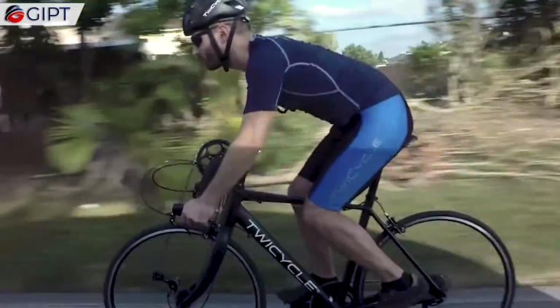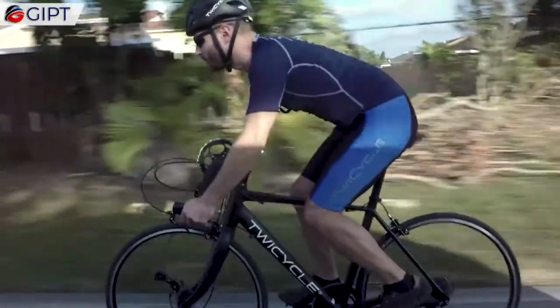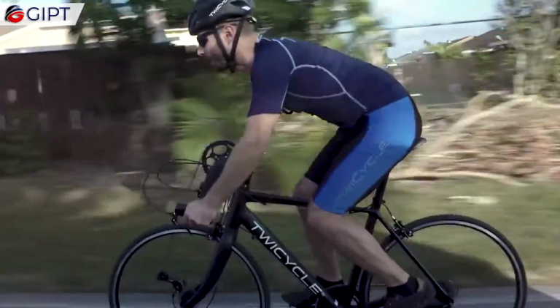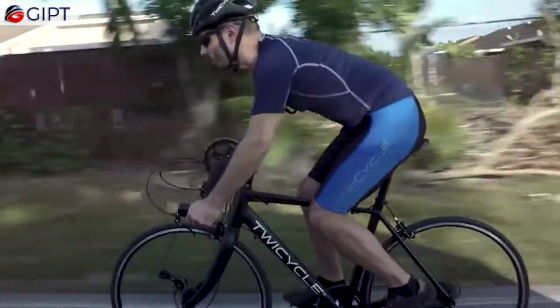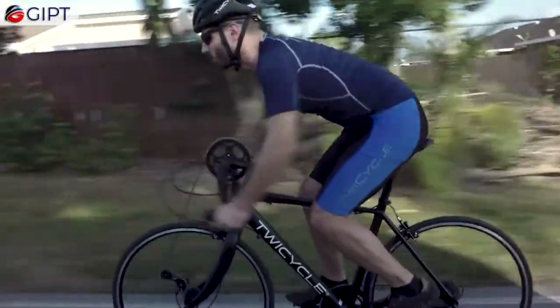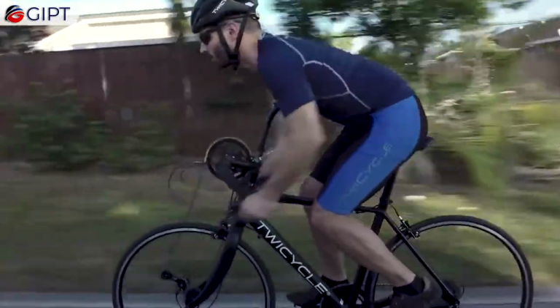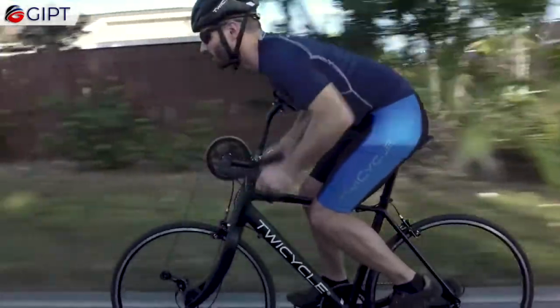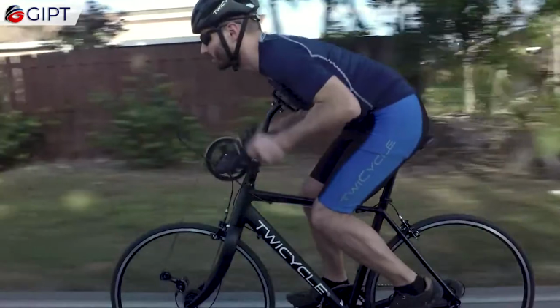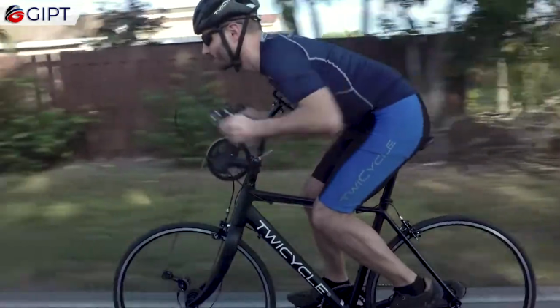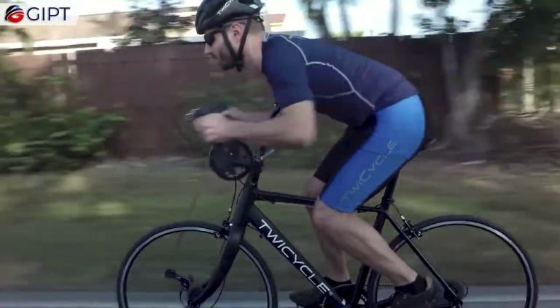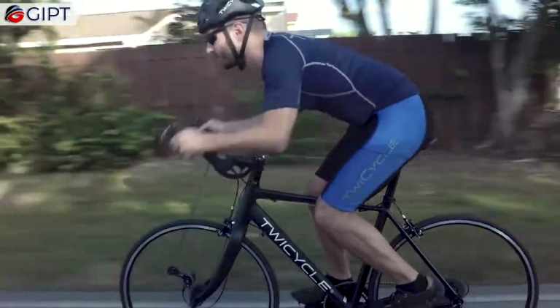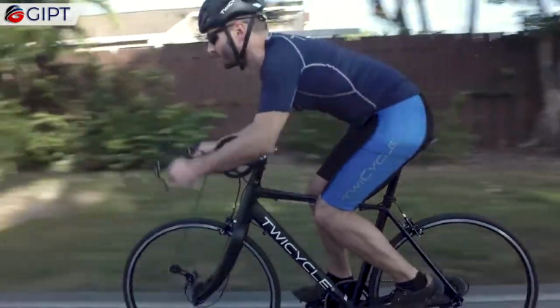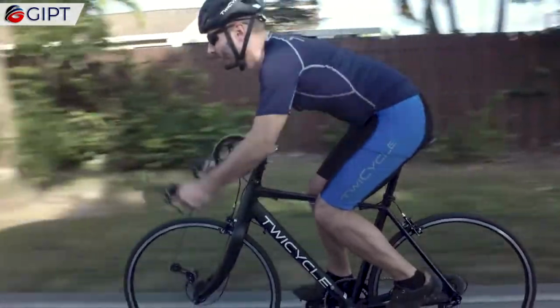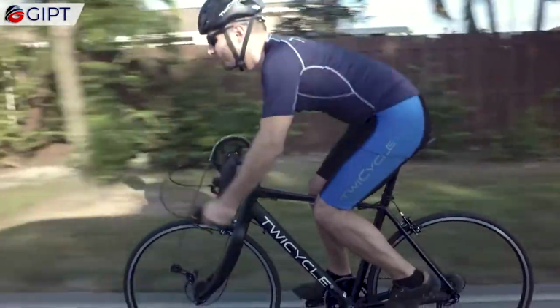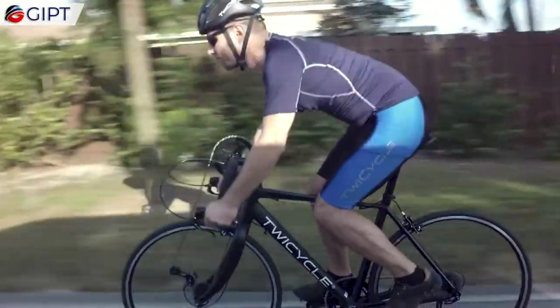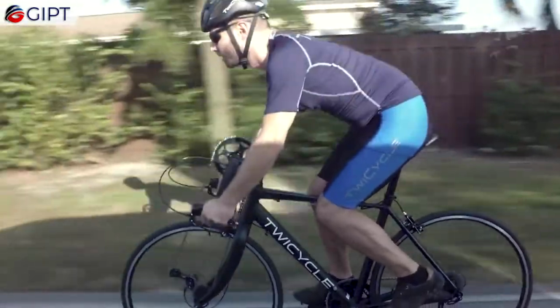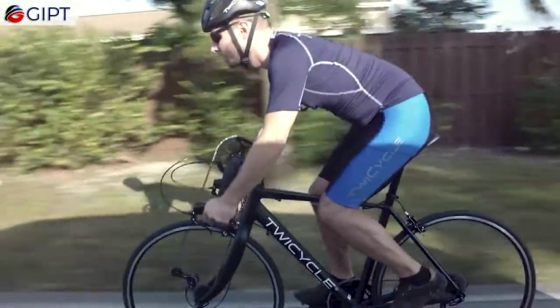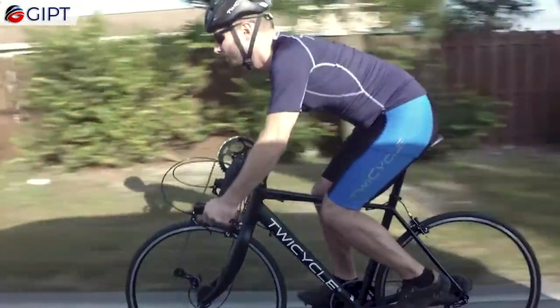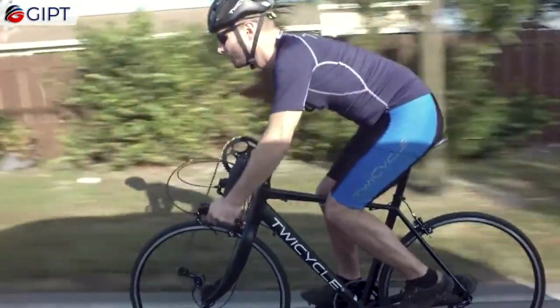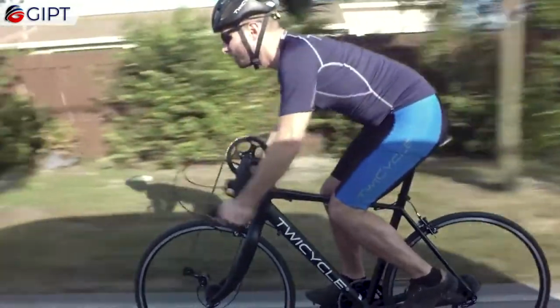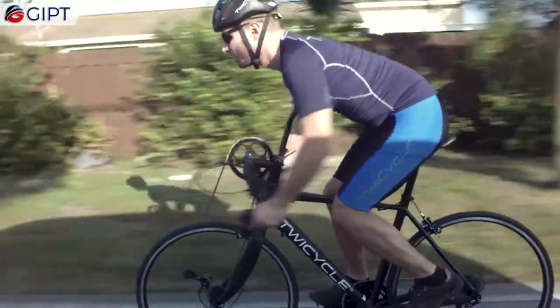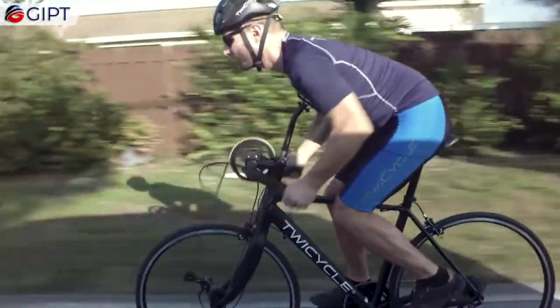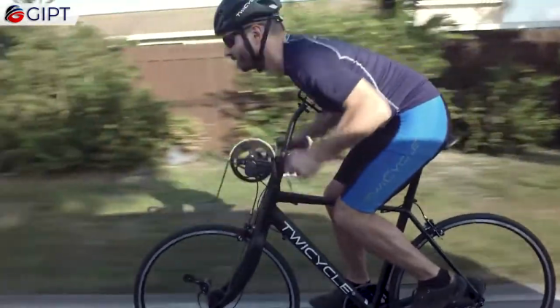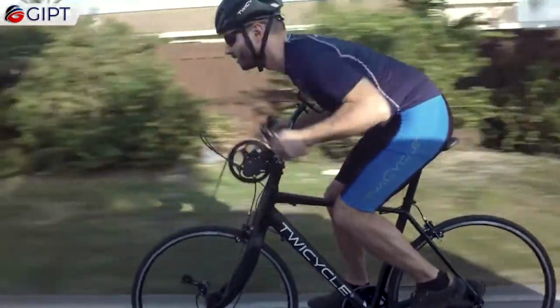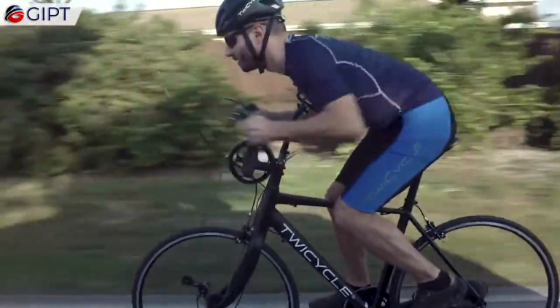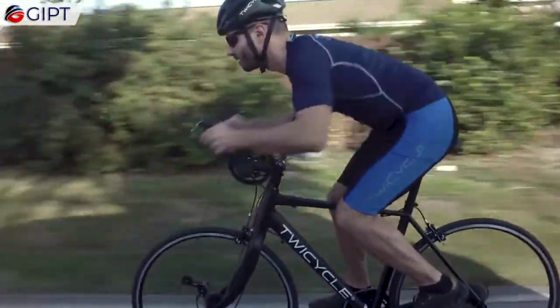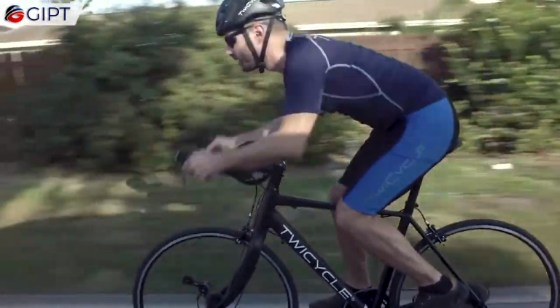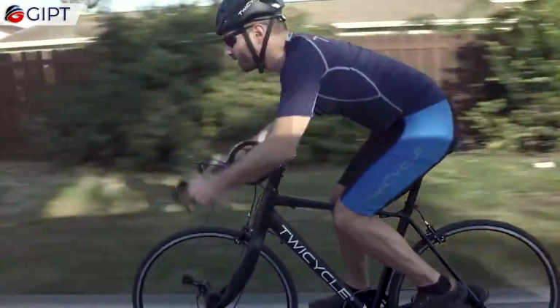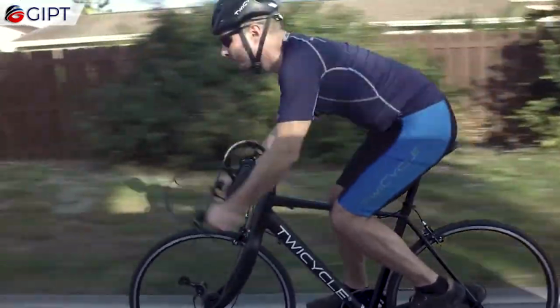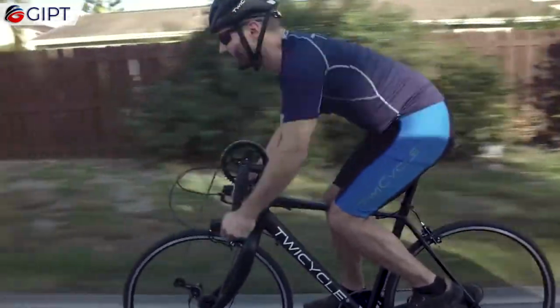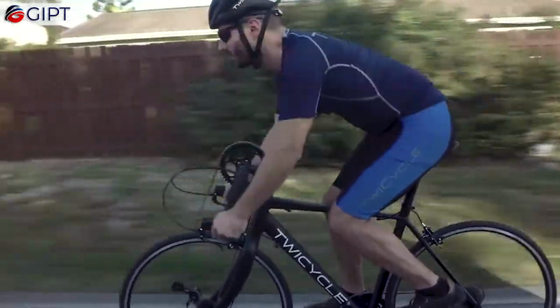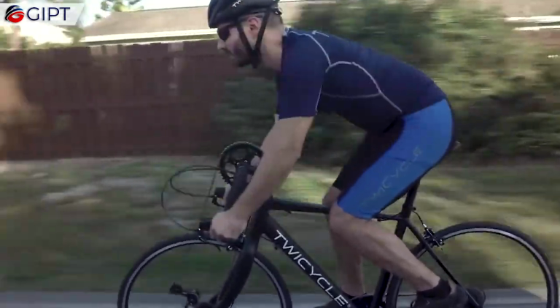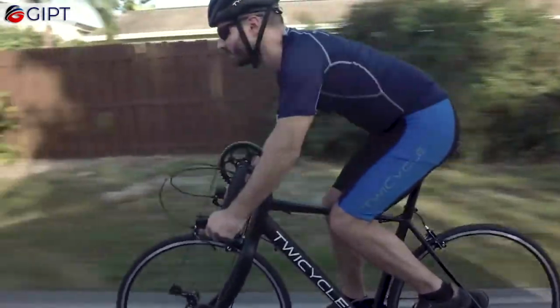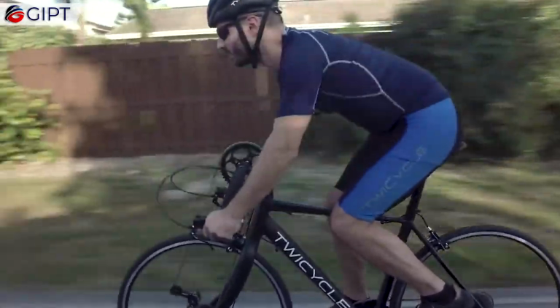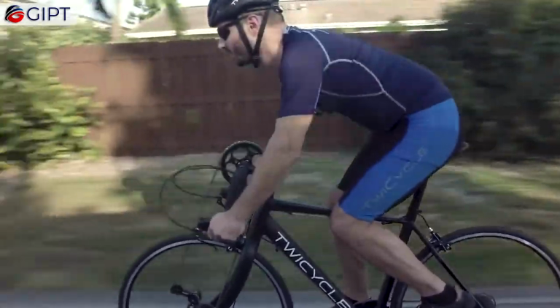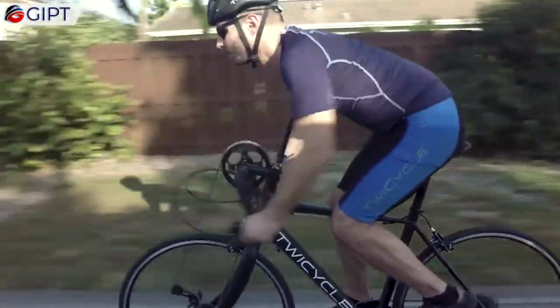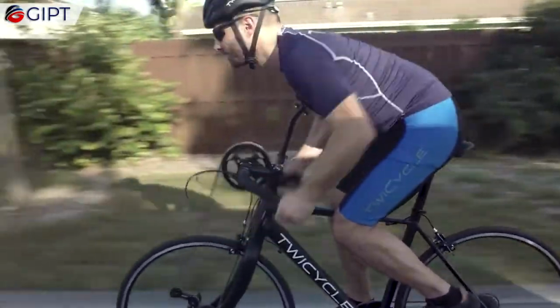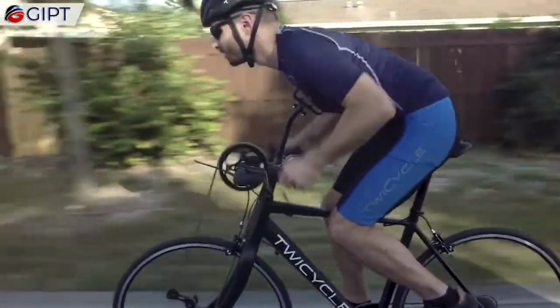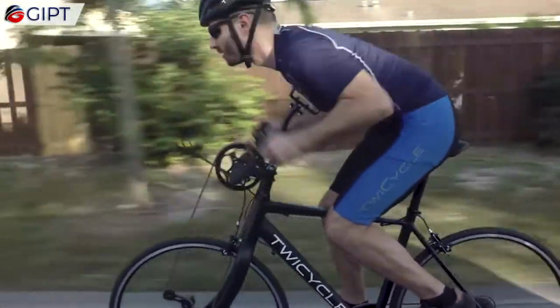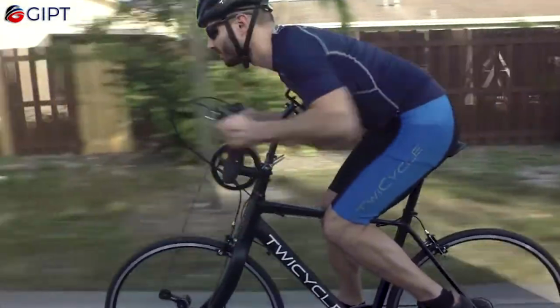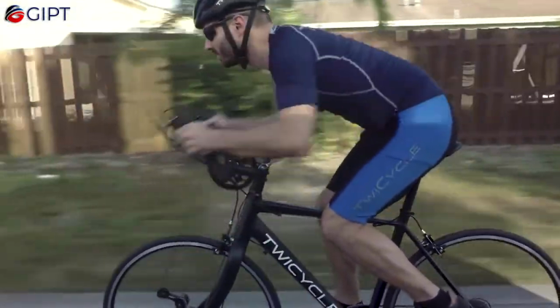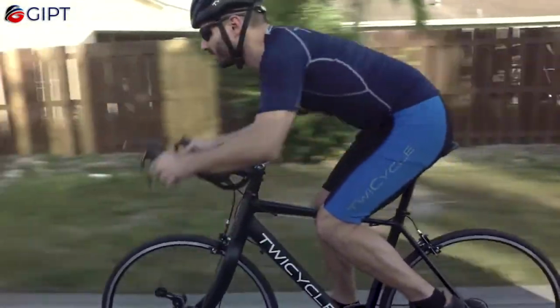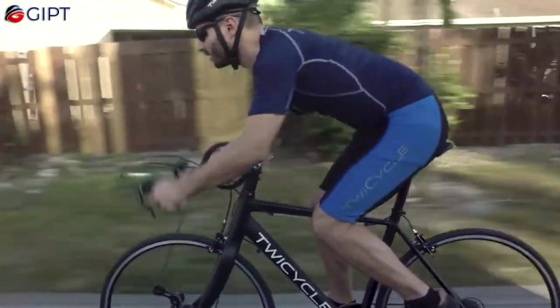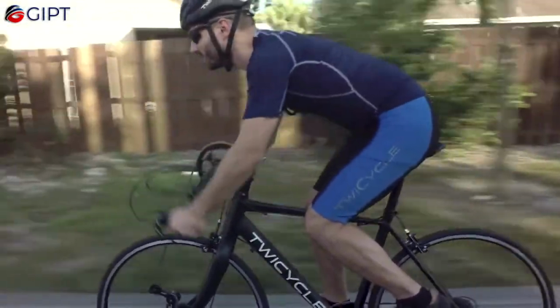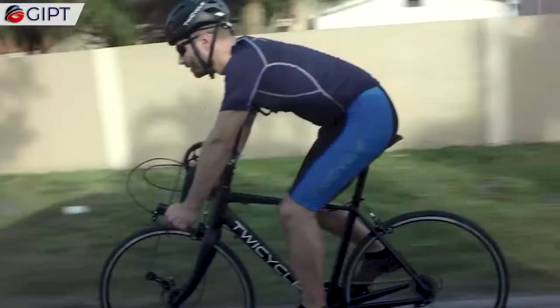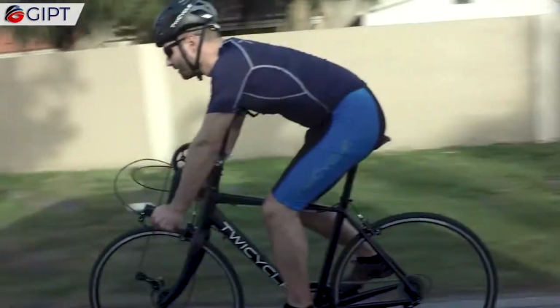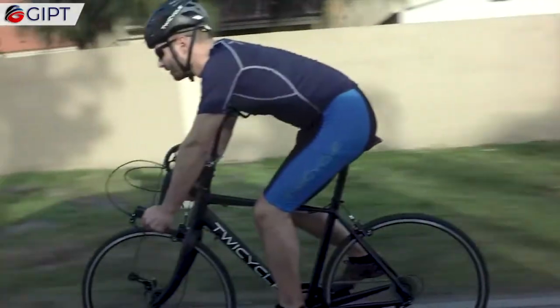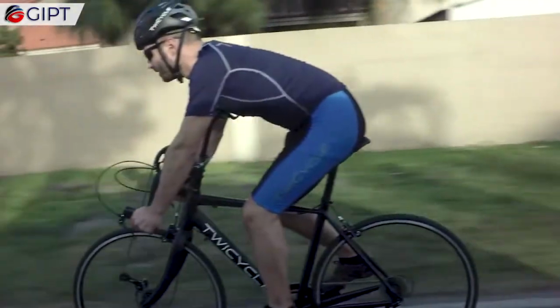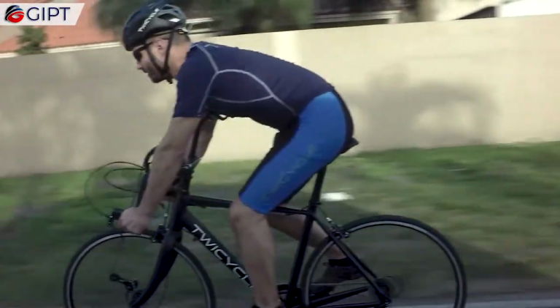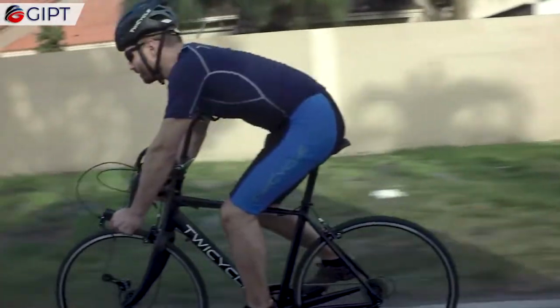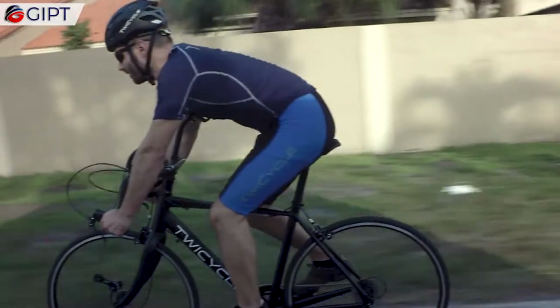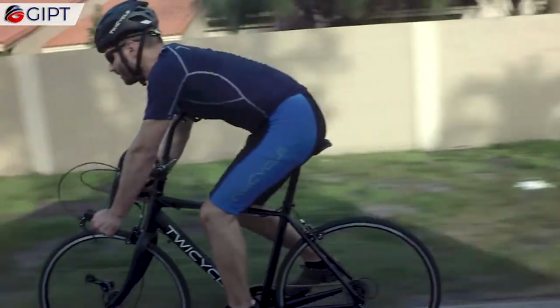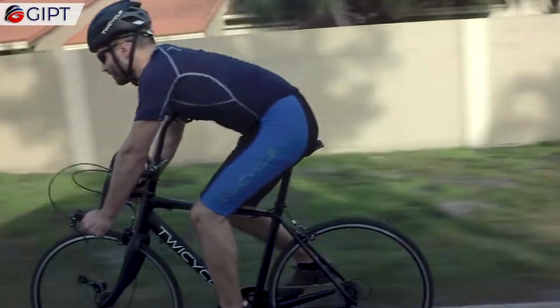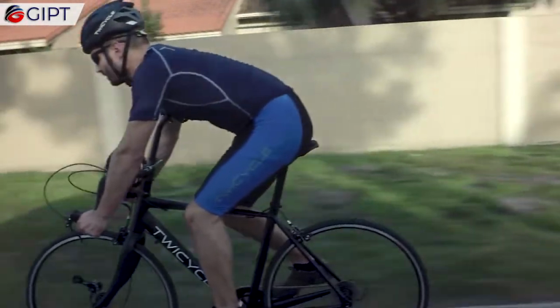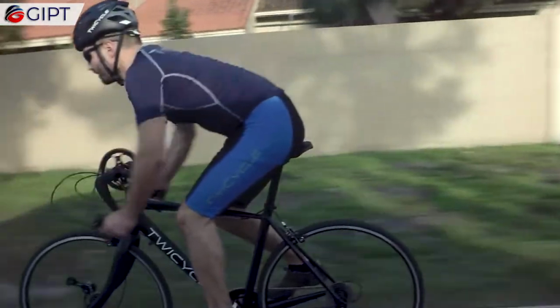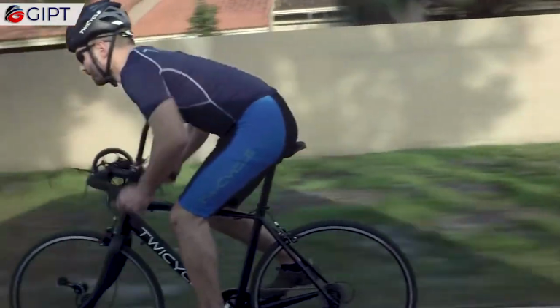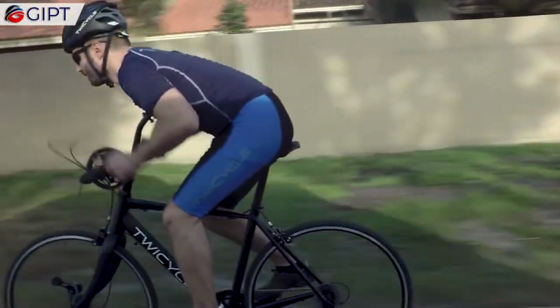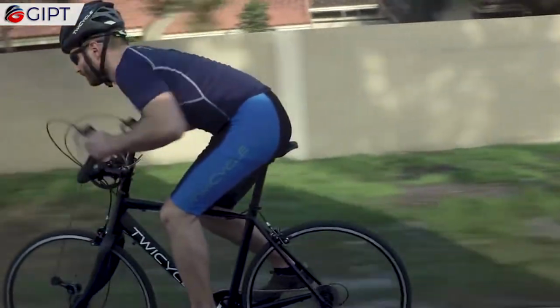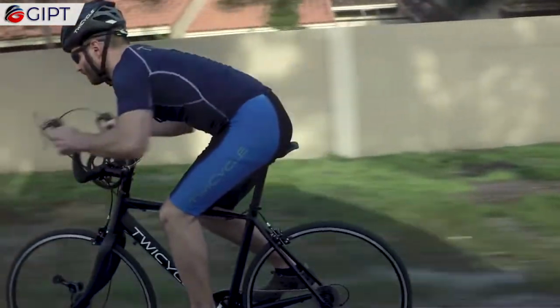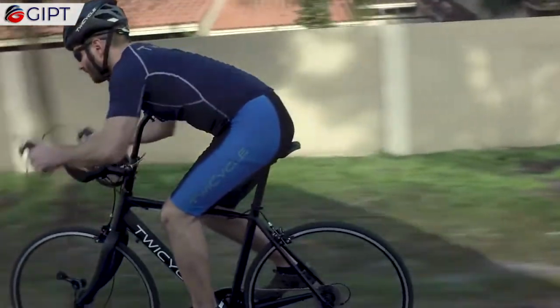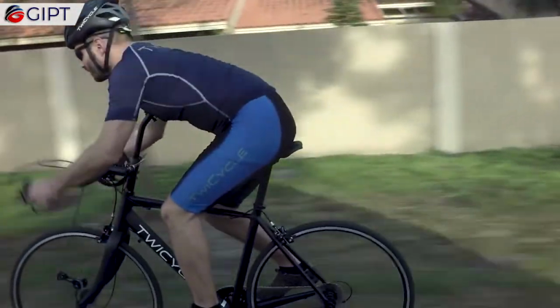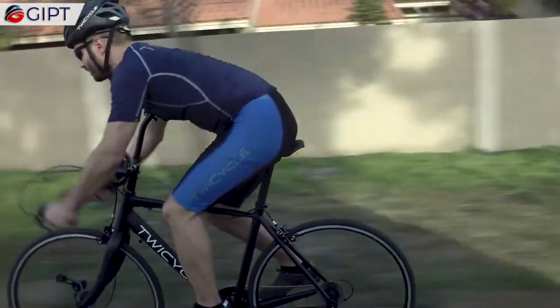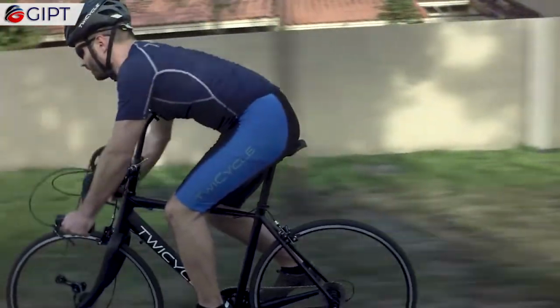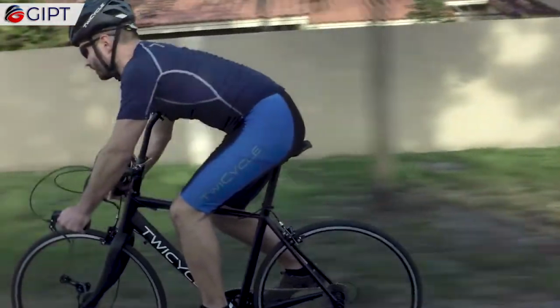Be it uphill climbing or a normal streak across the track, the Twicycle is the perfect exercise bike for the biking enthusiasts.